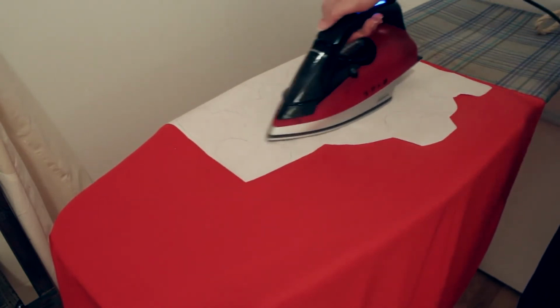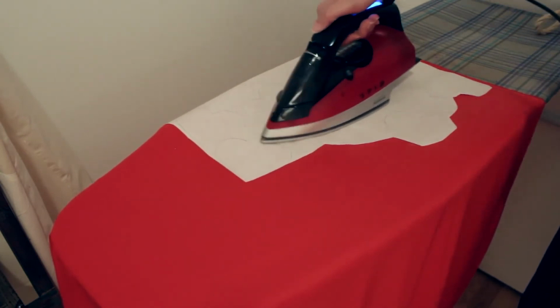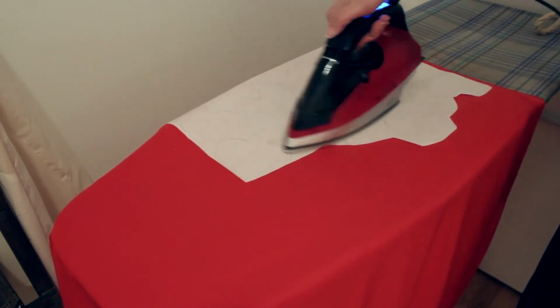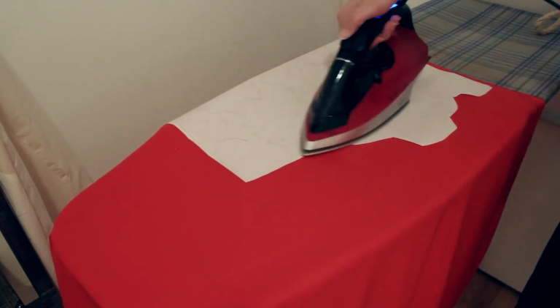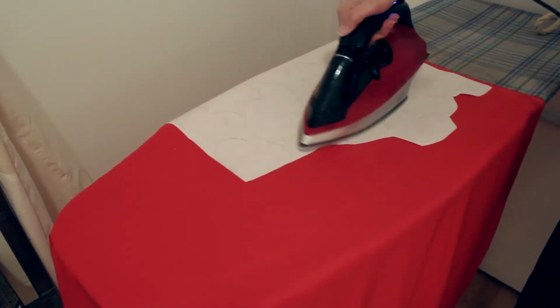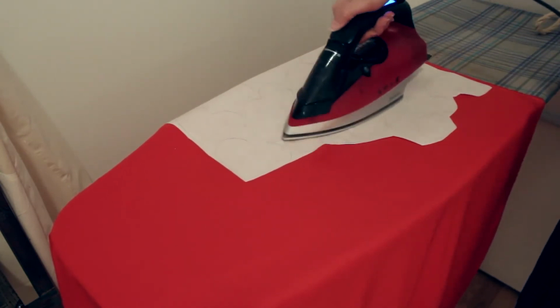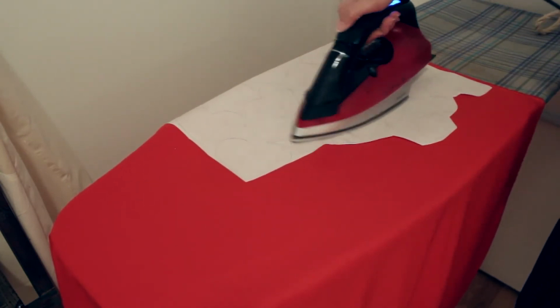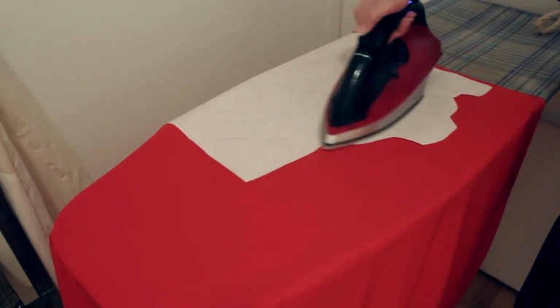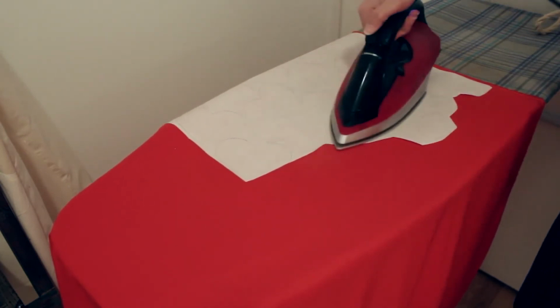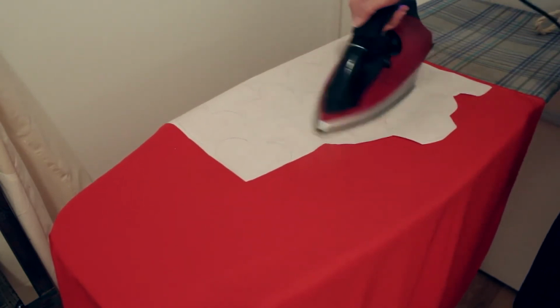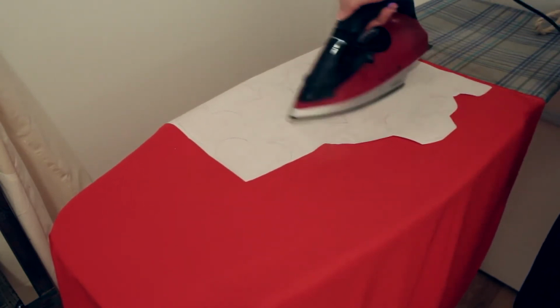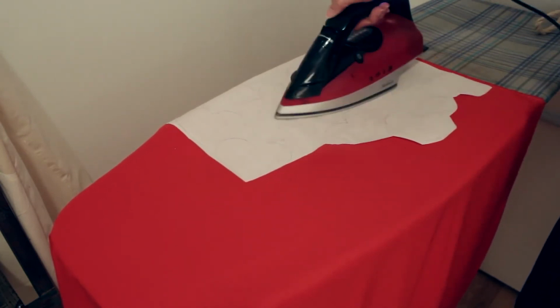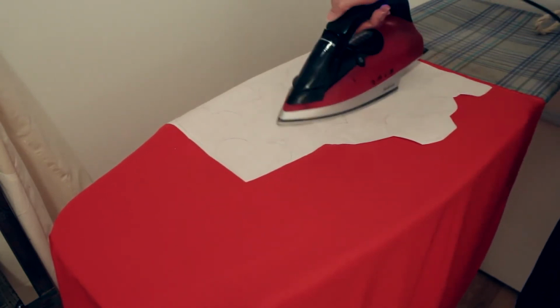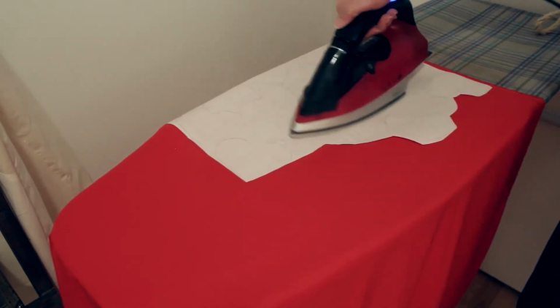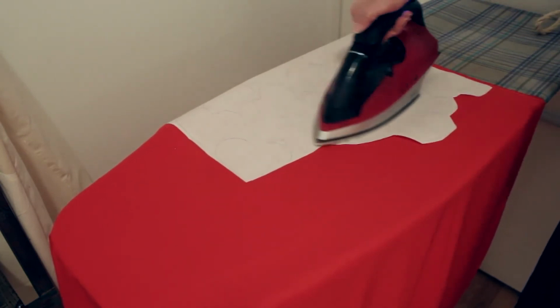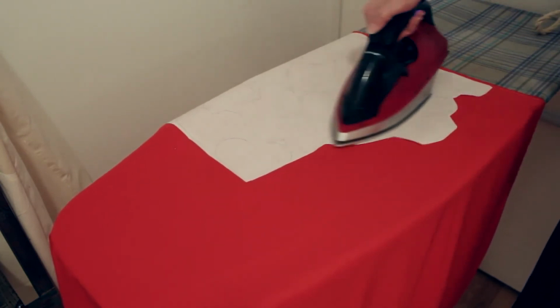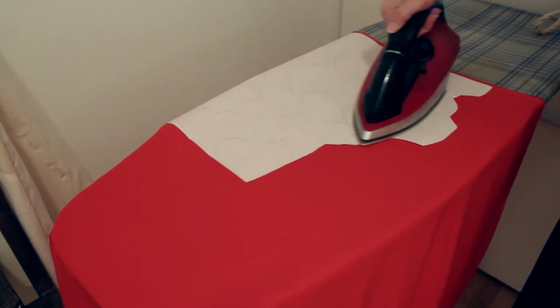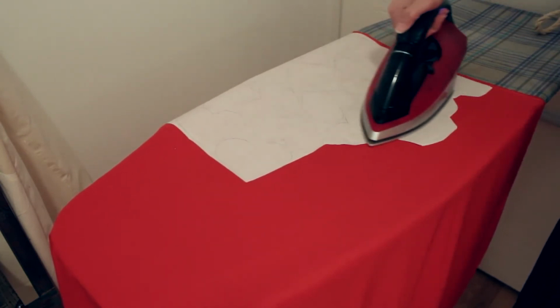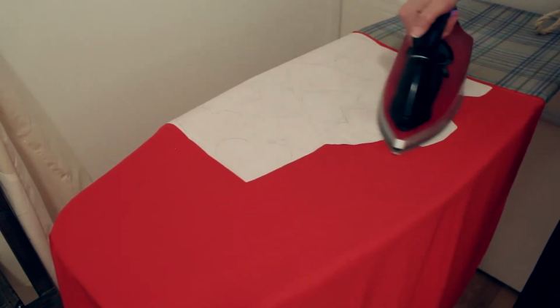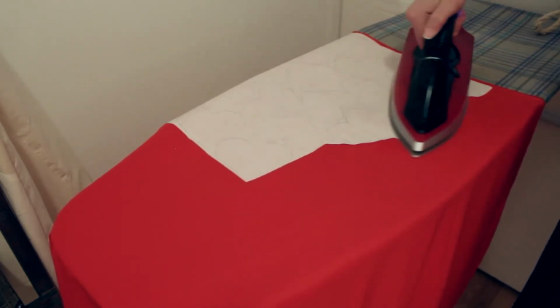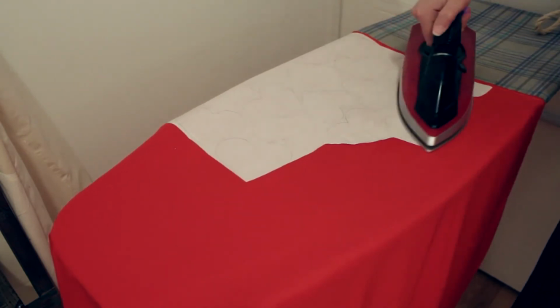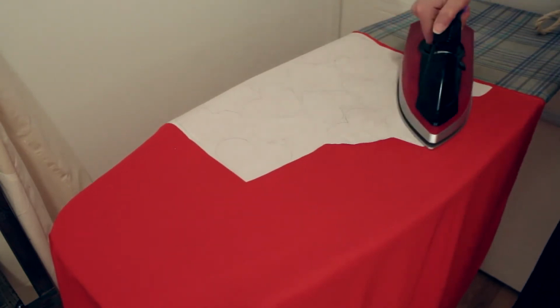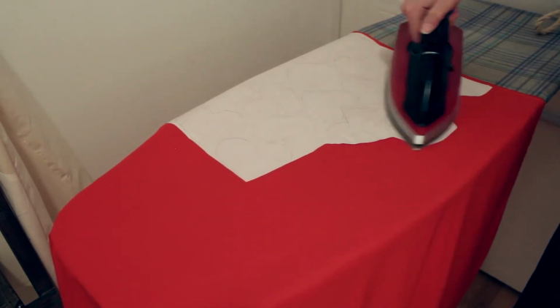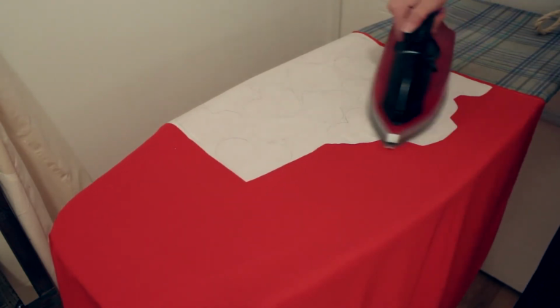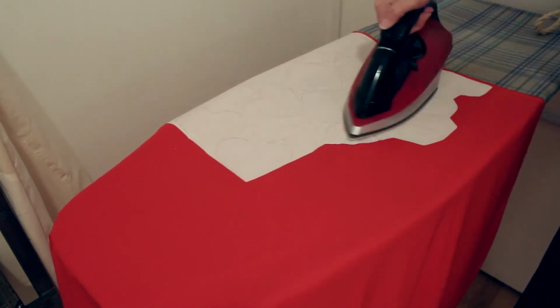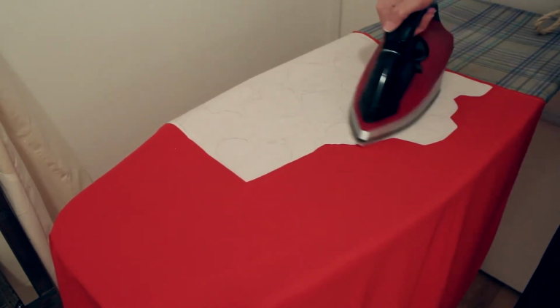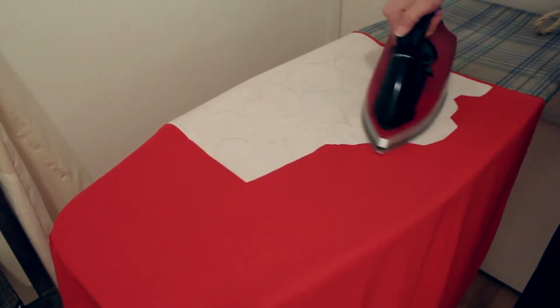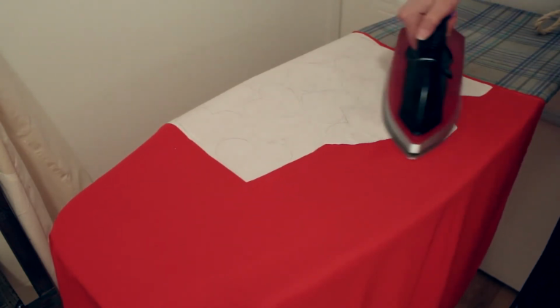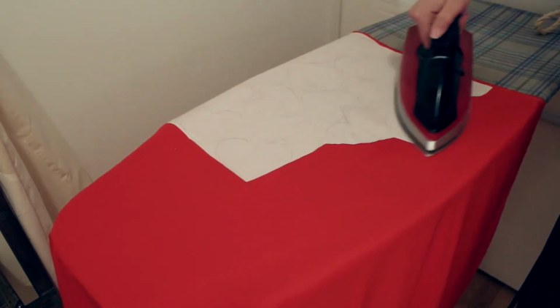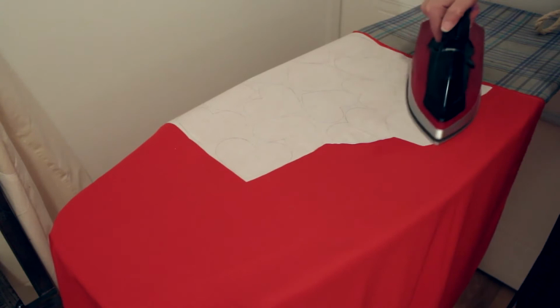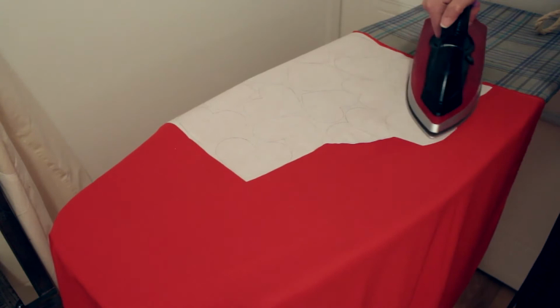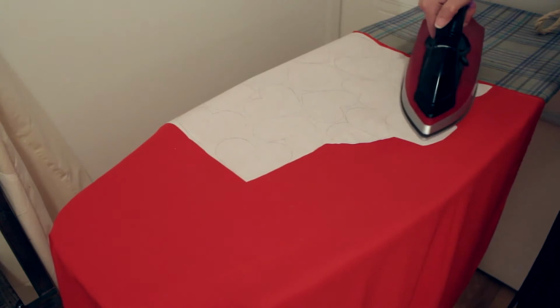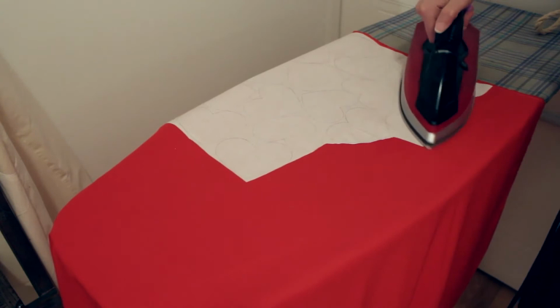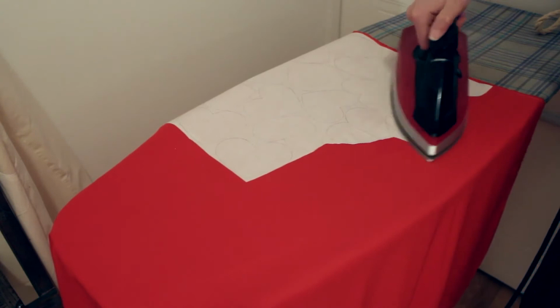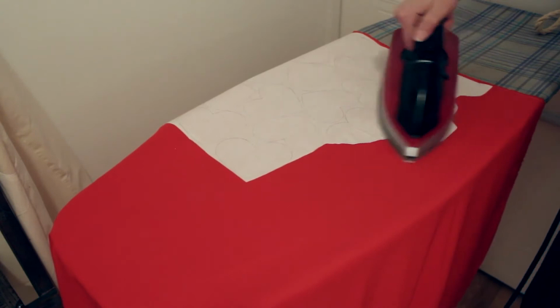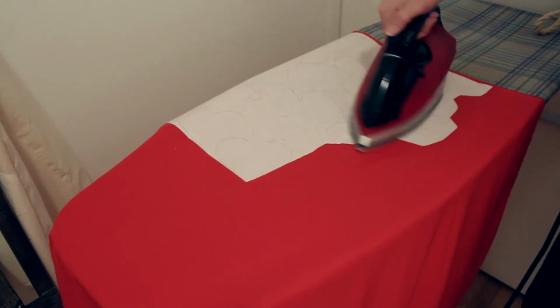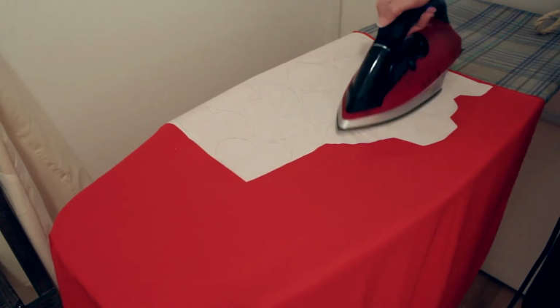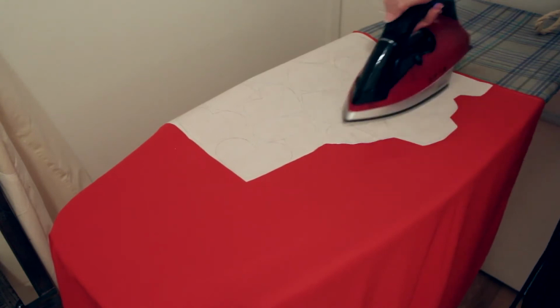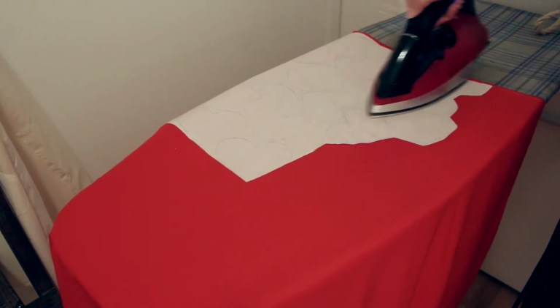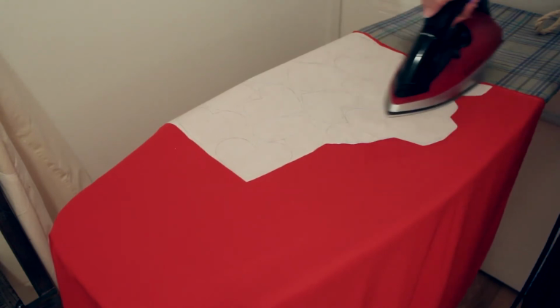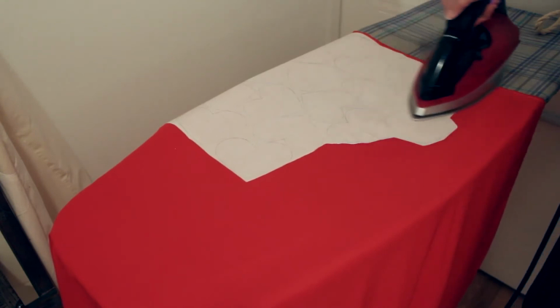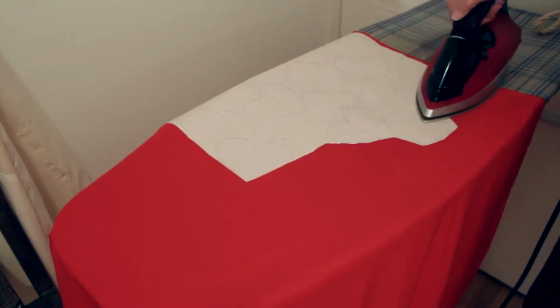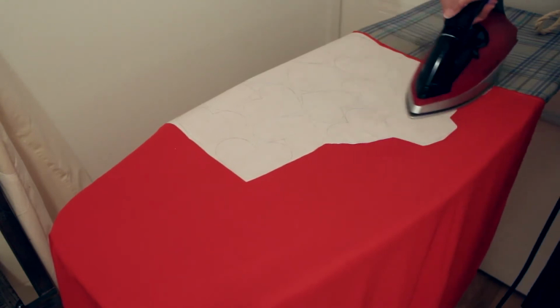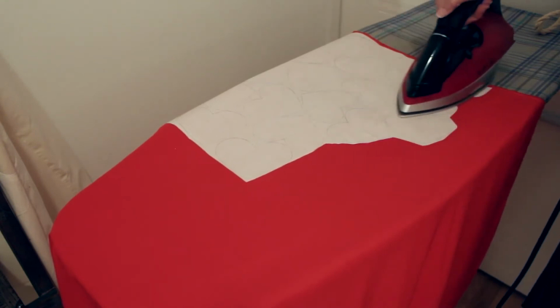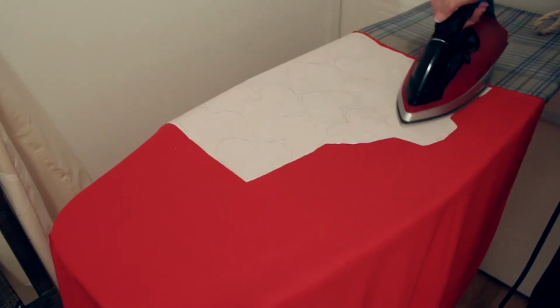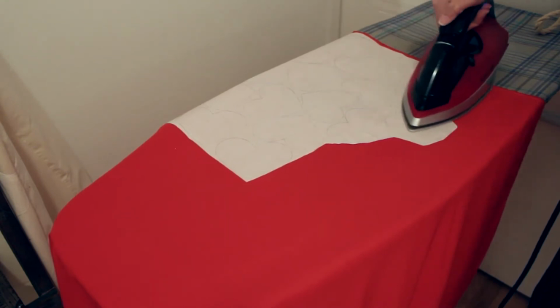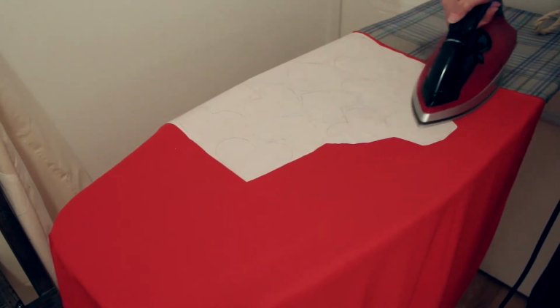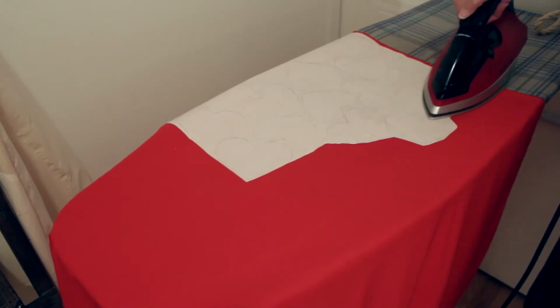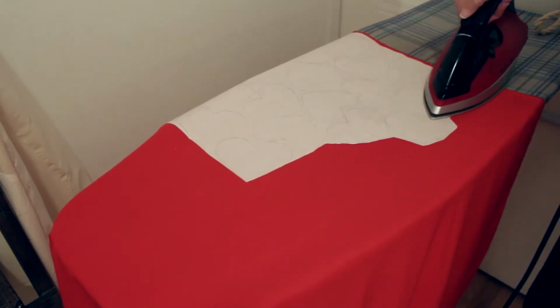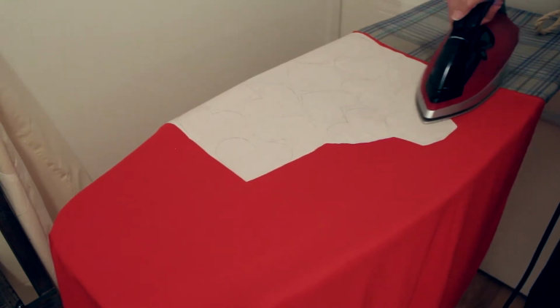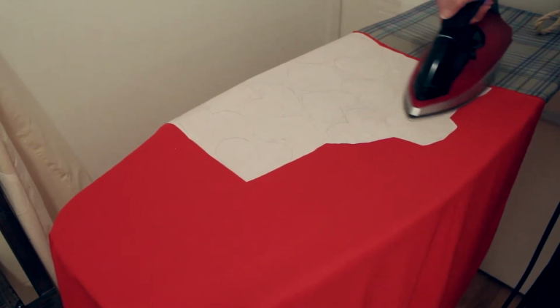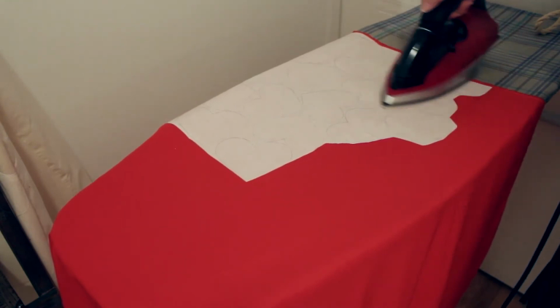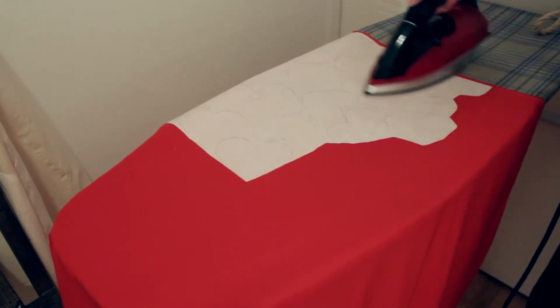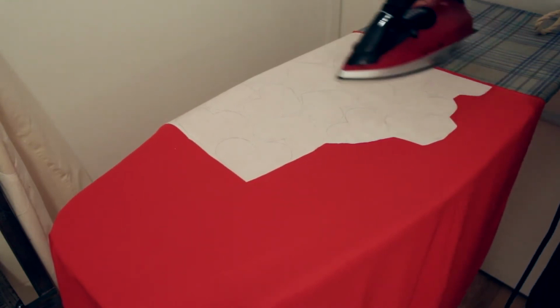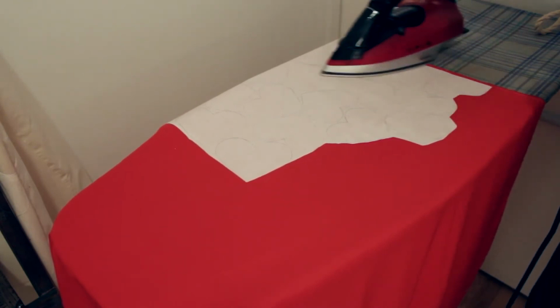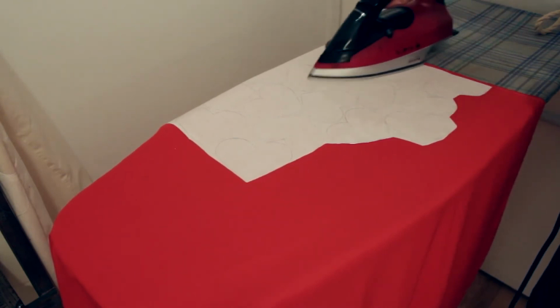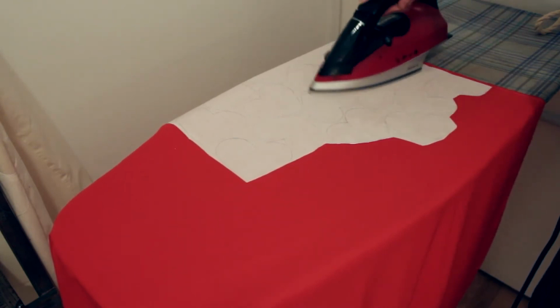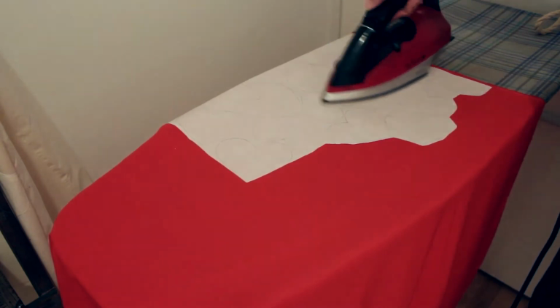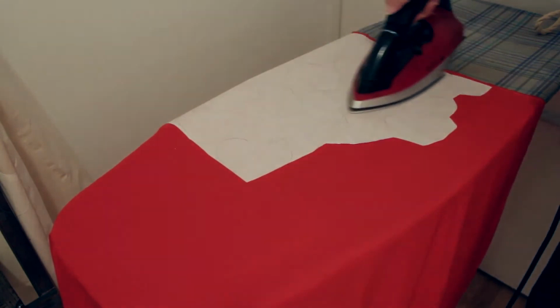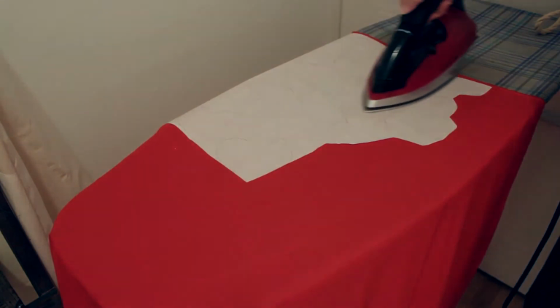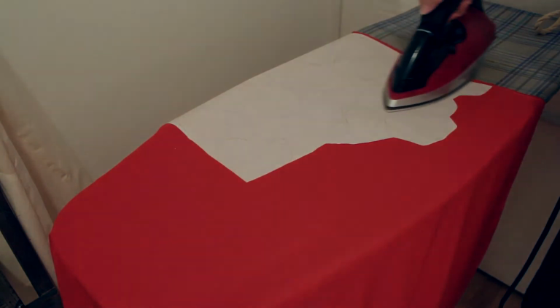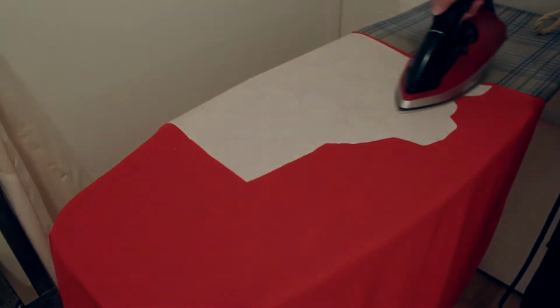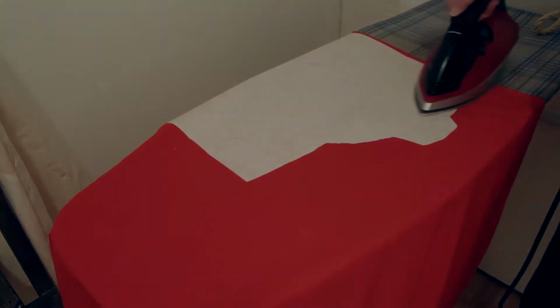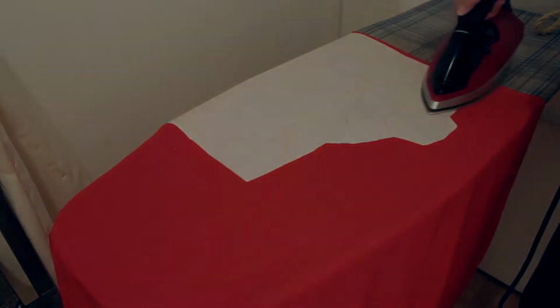Repeat this process for any other fabrics you might have. In my case I only have two, so I'll have to do it one more time.